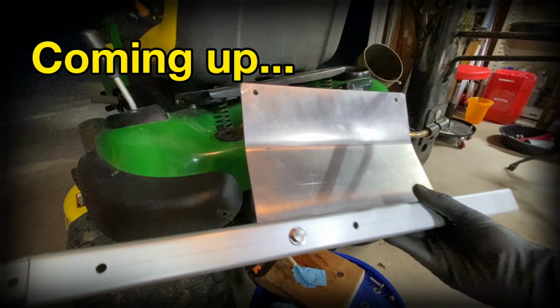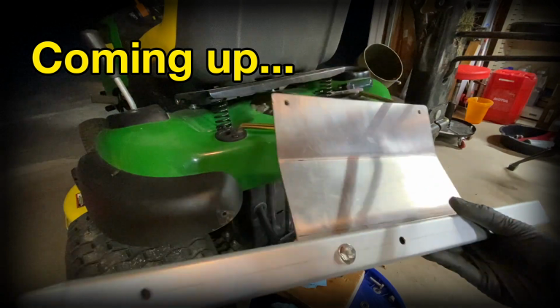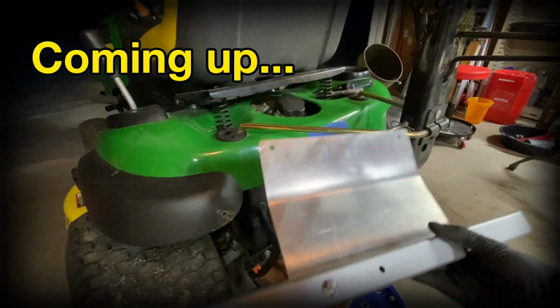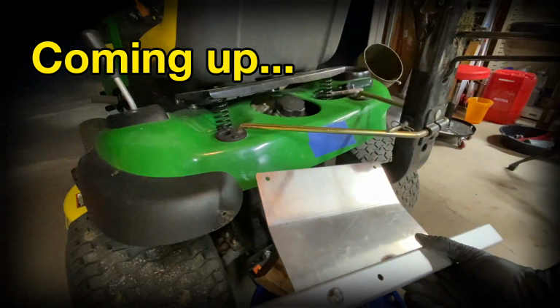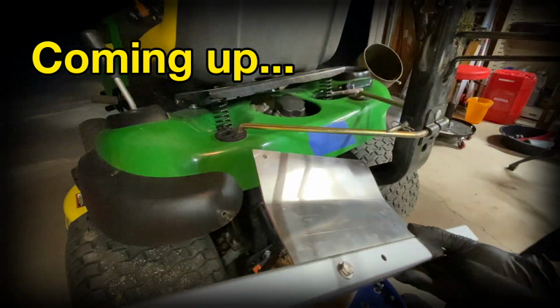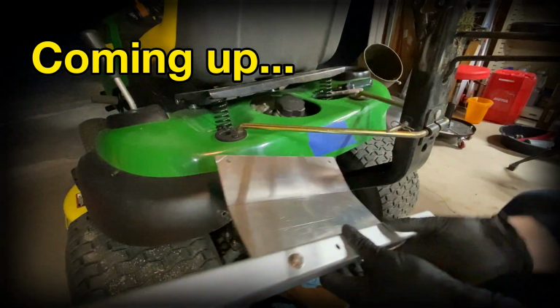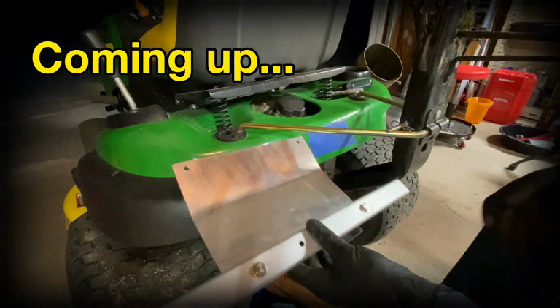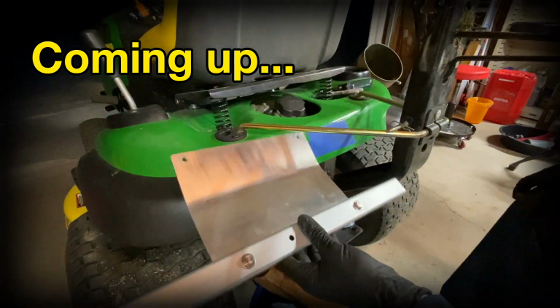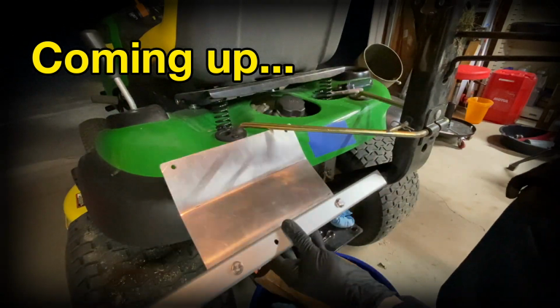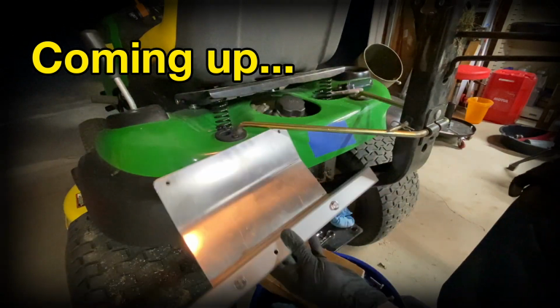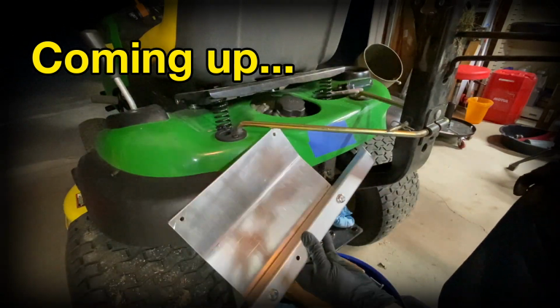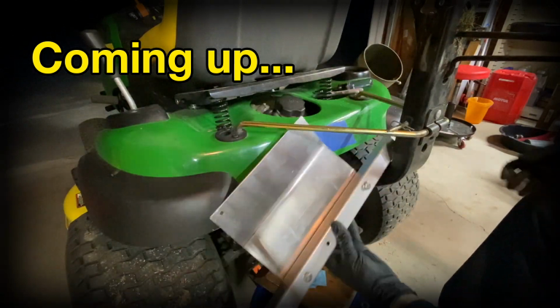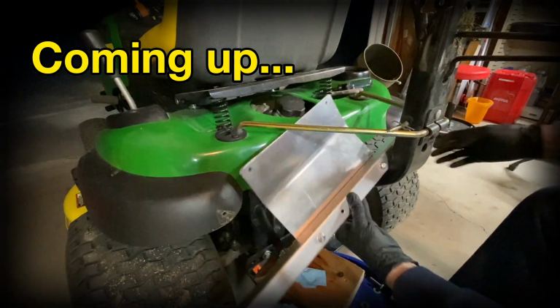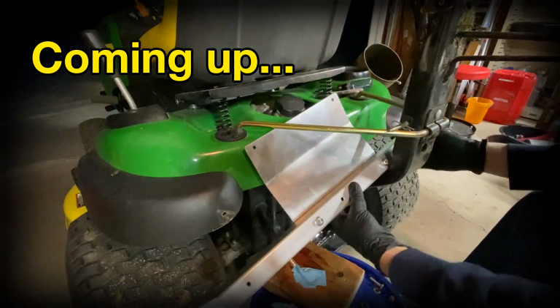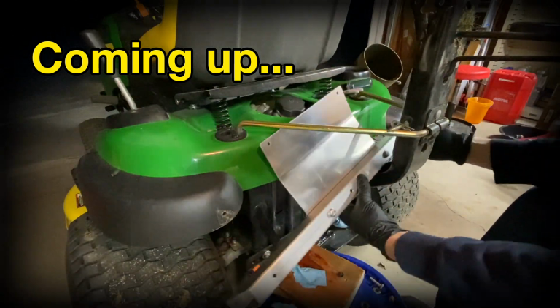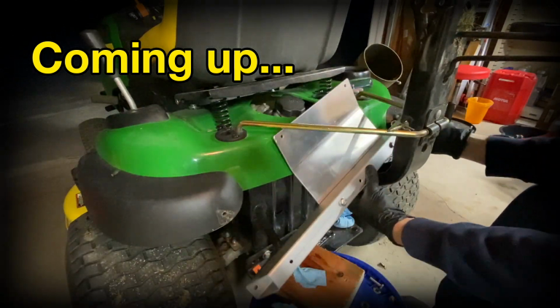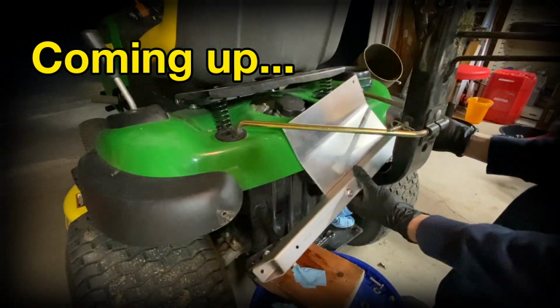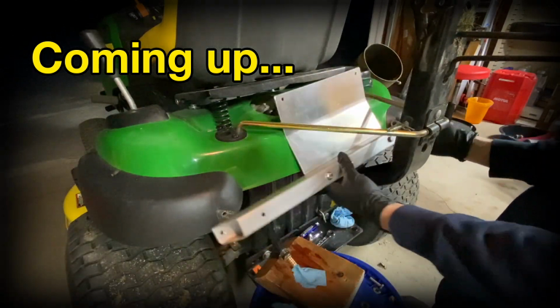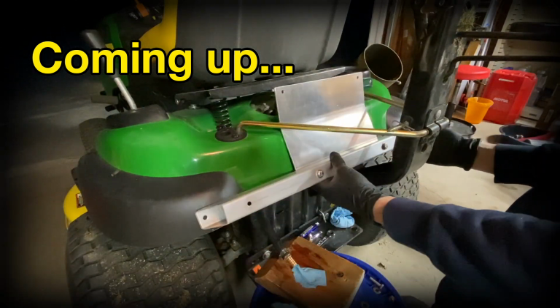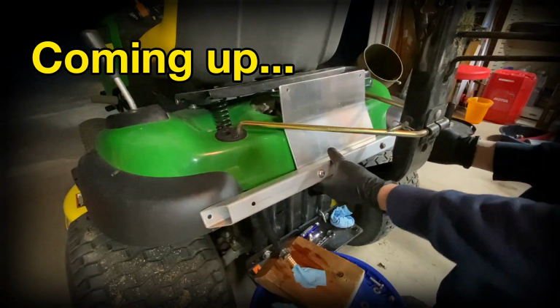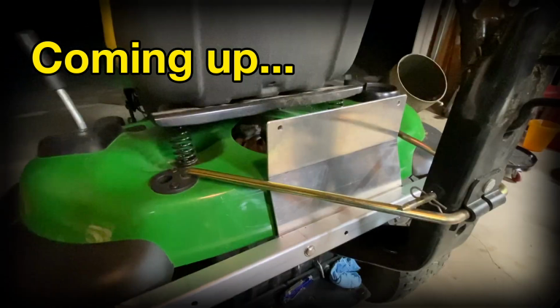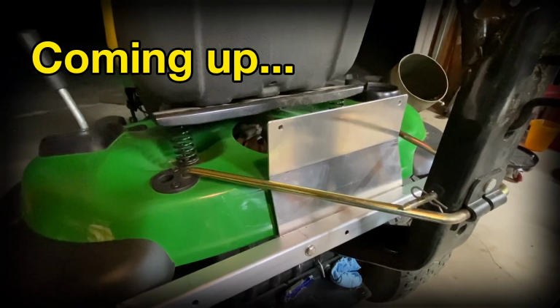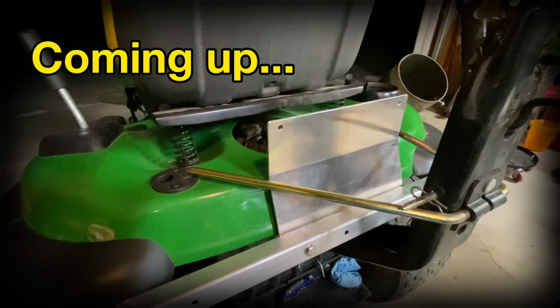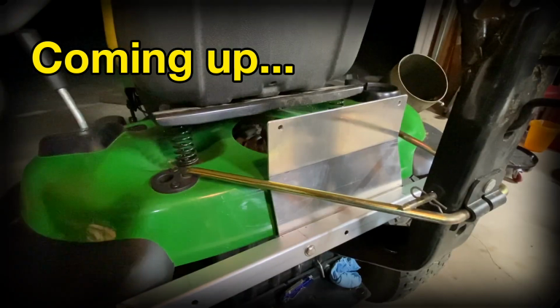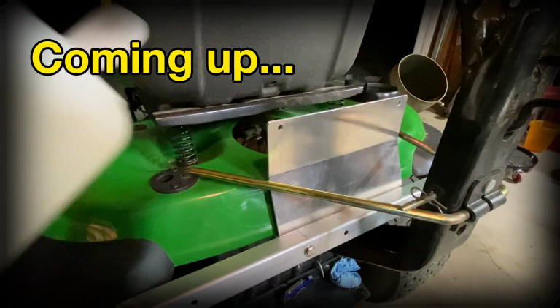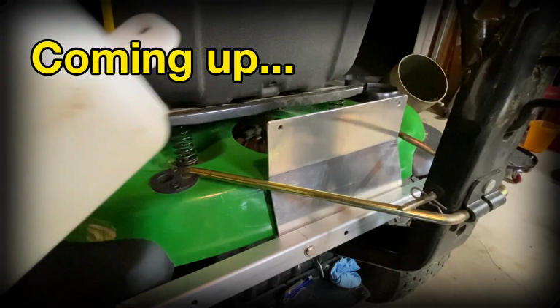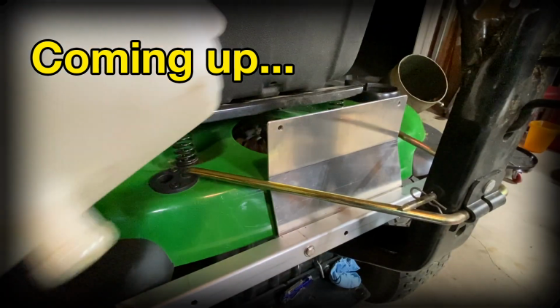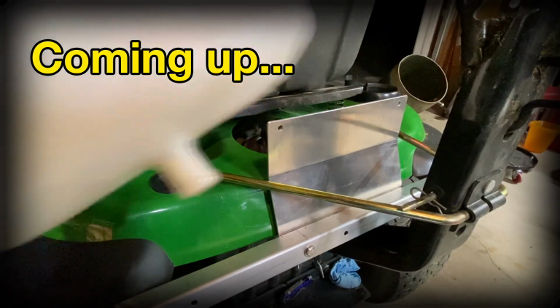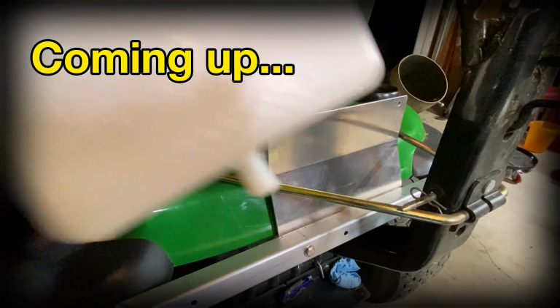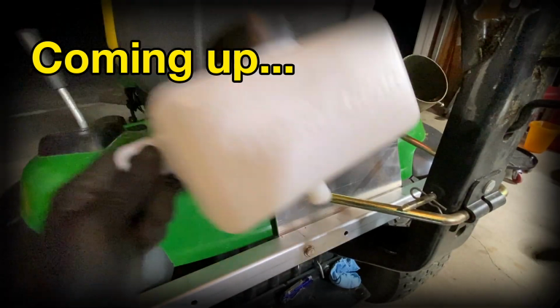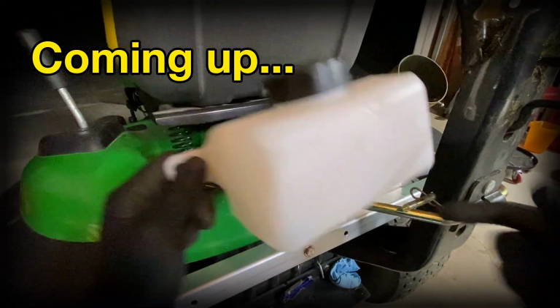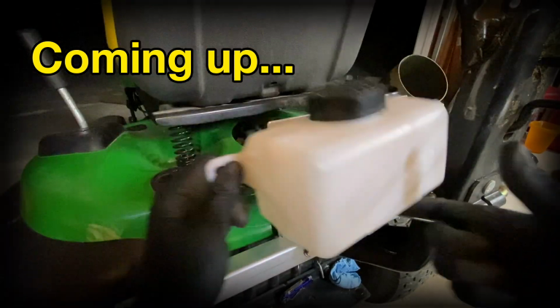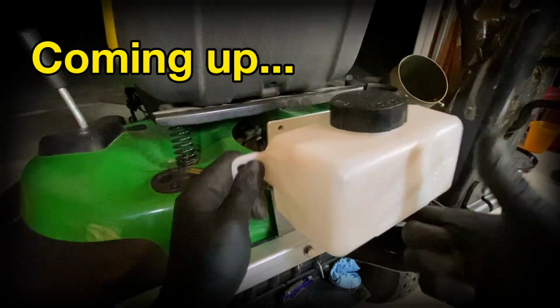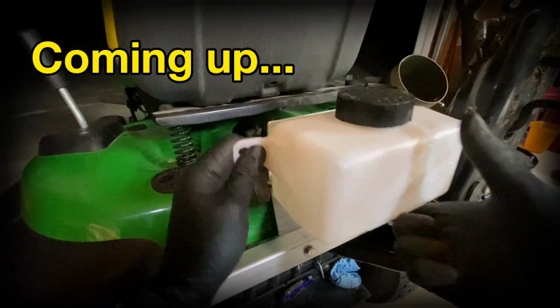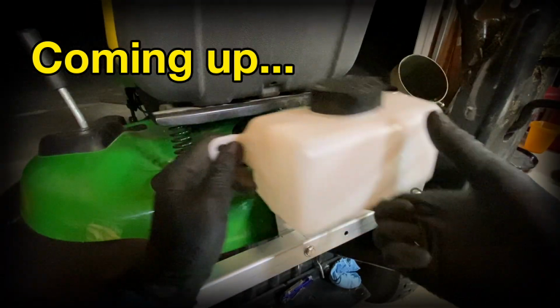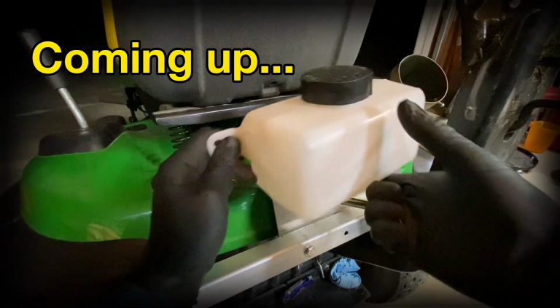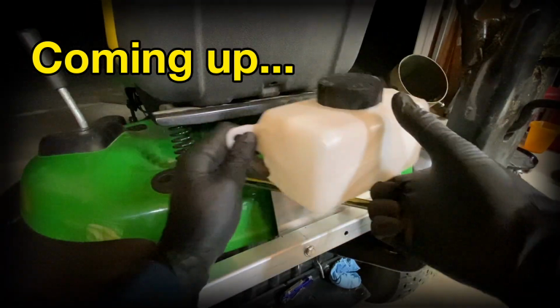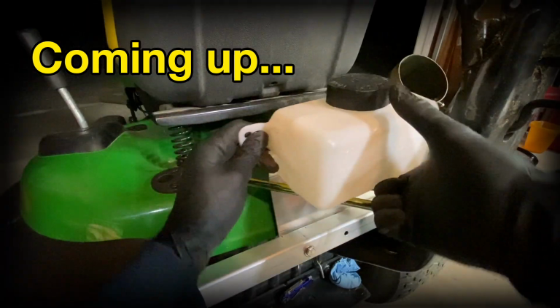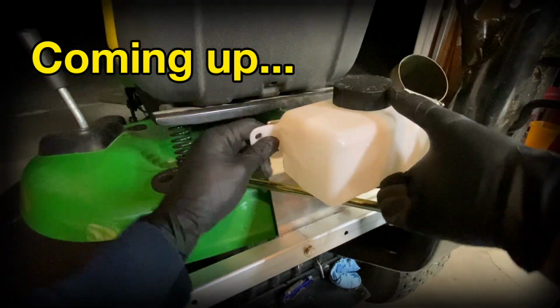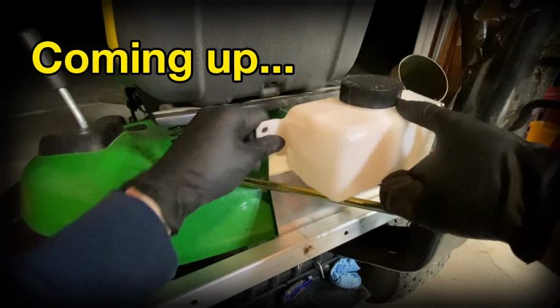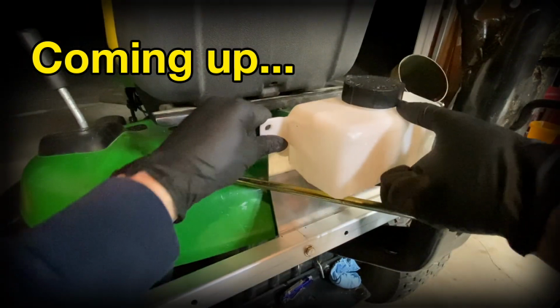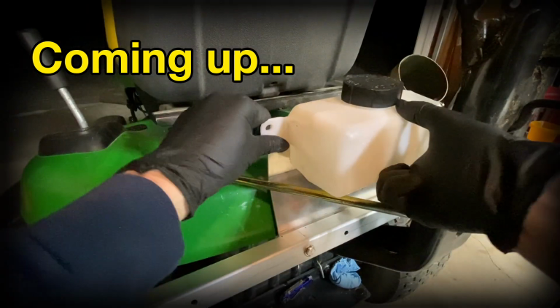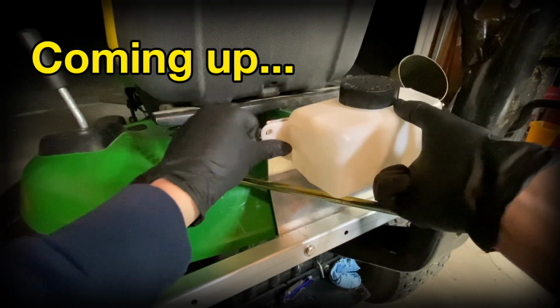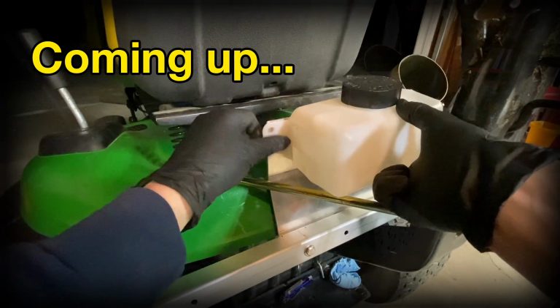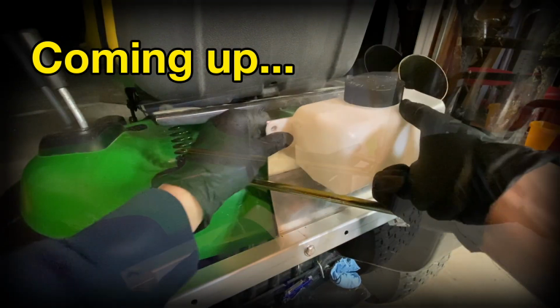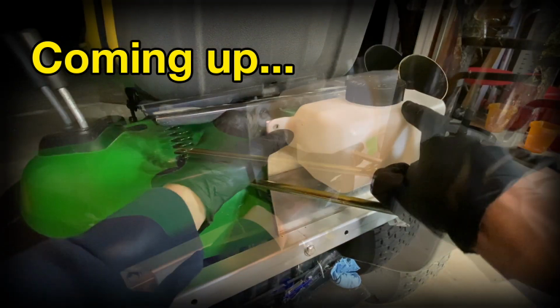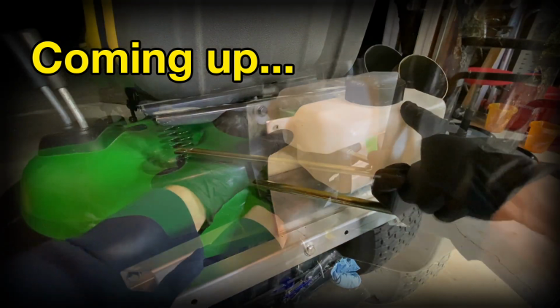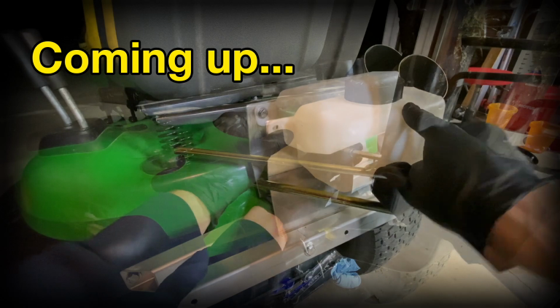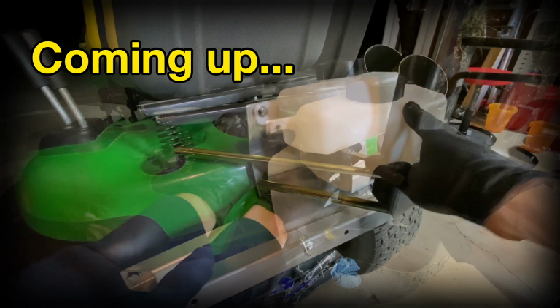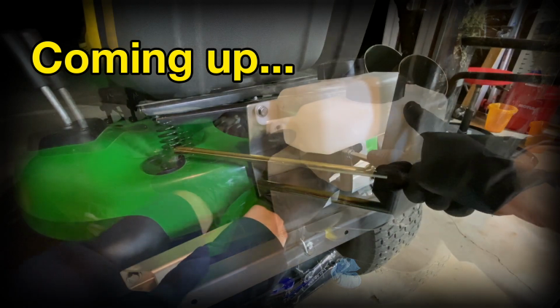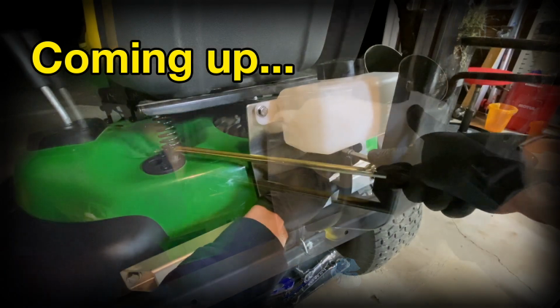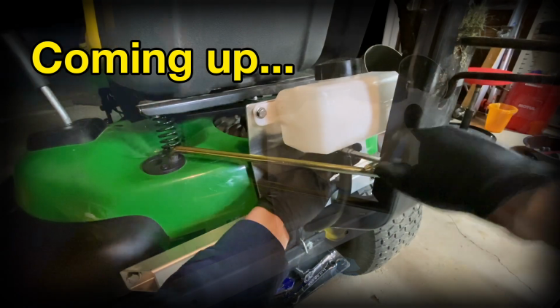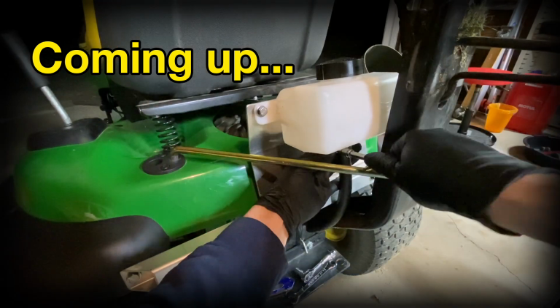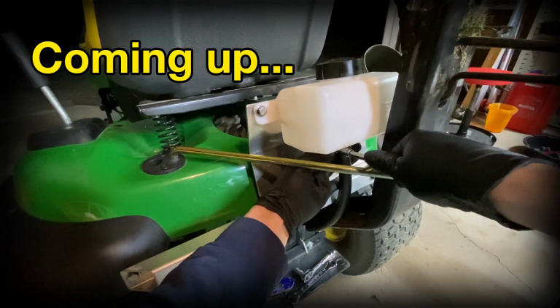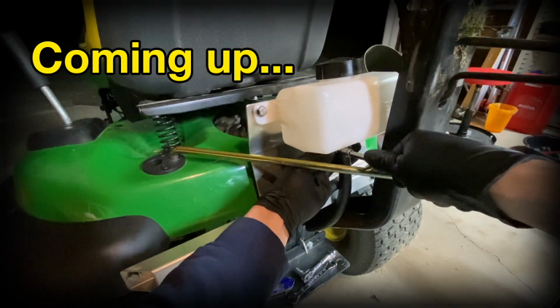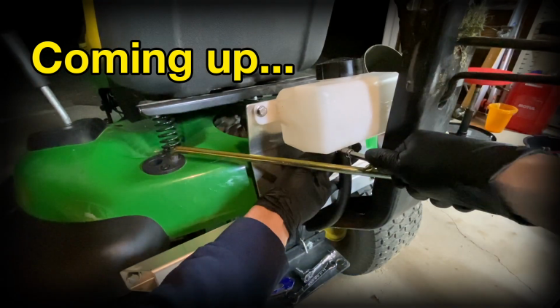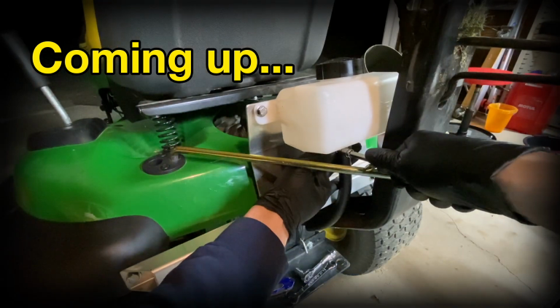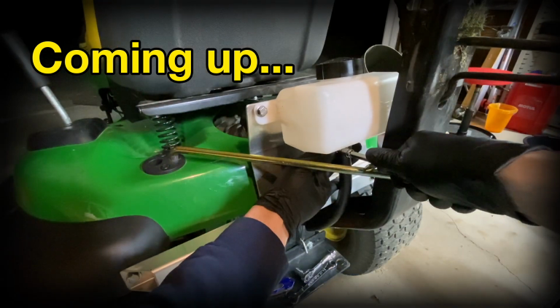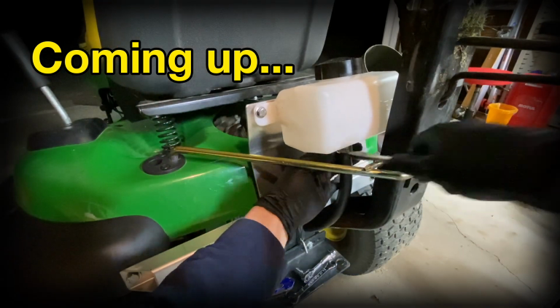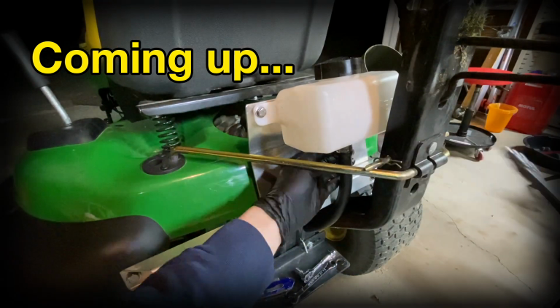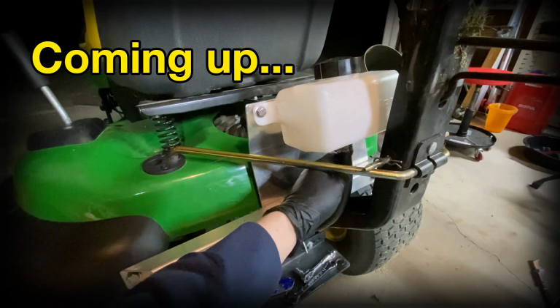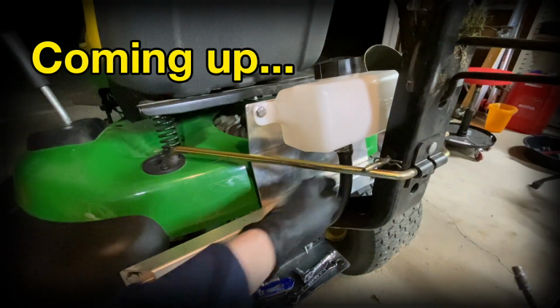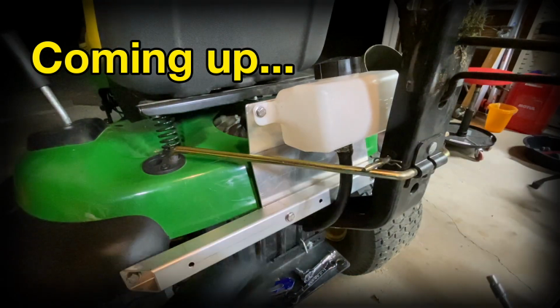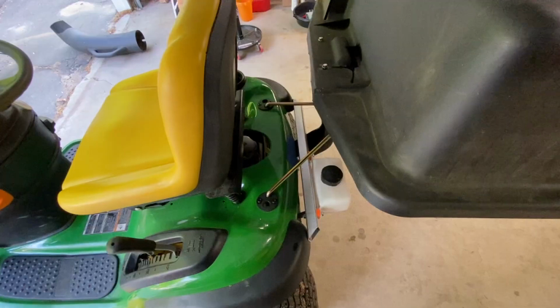This is a follow up on my Tough Torque K46 oil fill mod series. If you haven't seen the other videos in this series, they'll be linked in the description below.